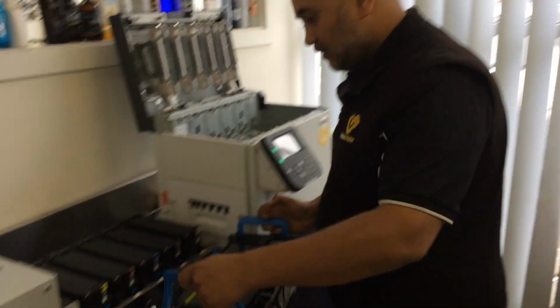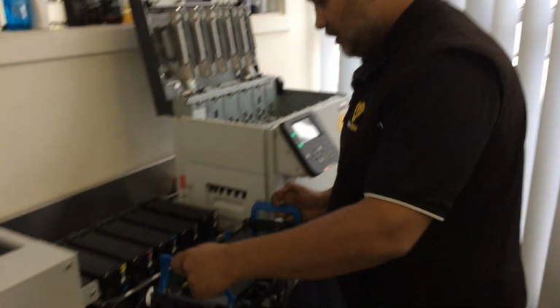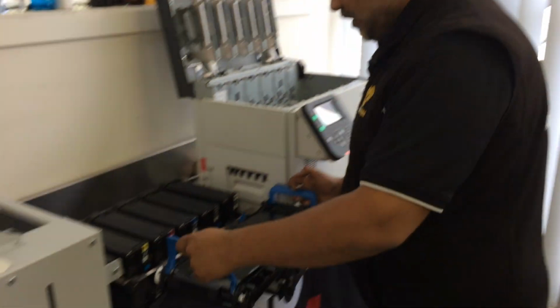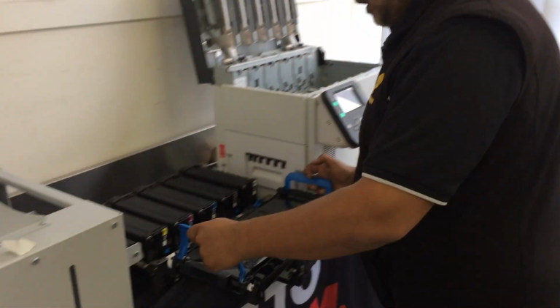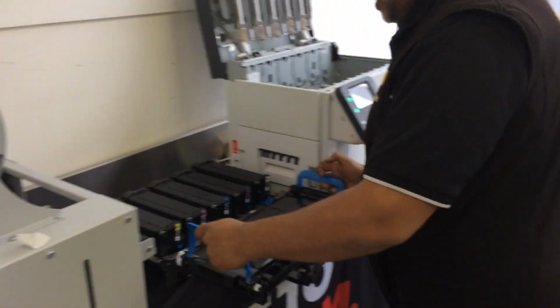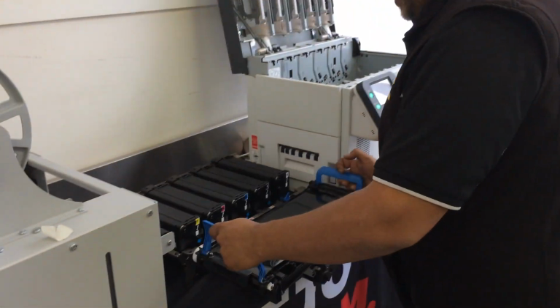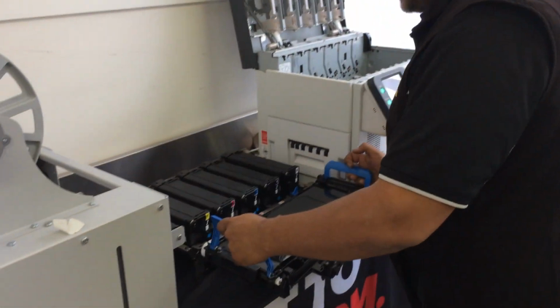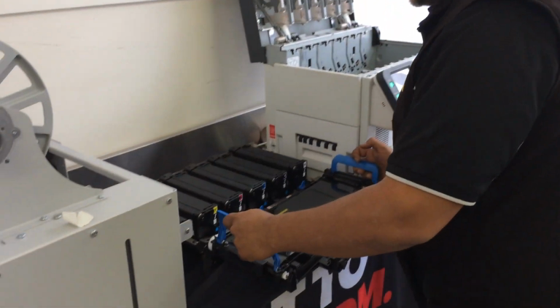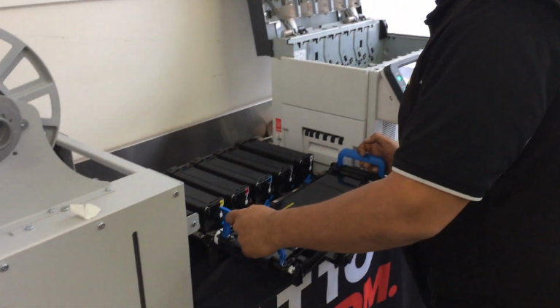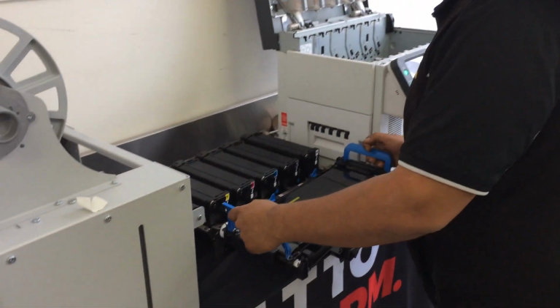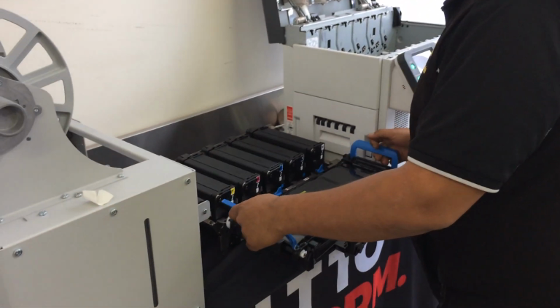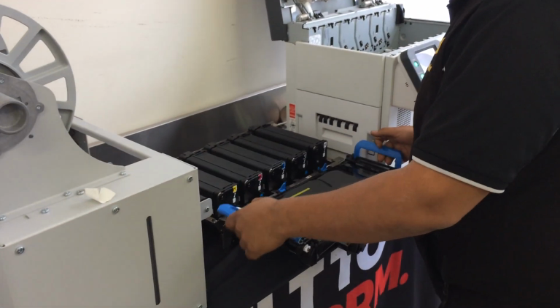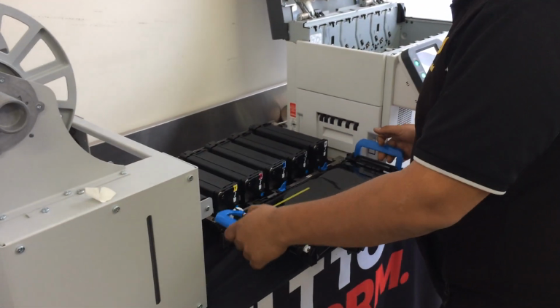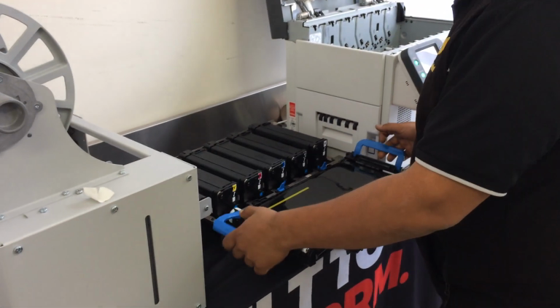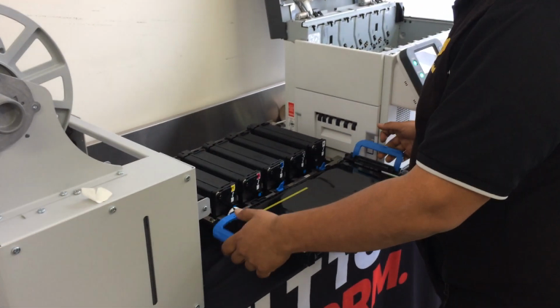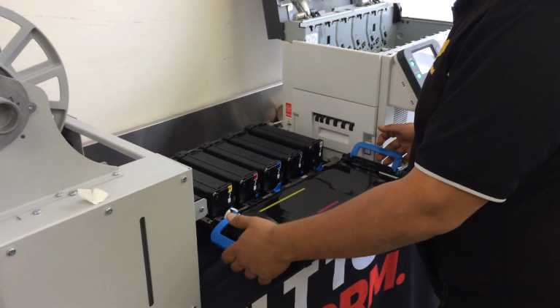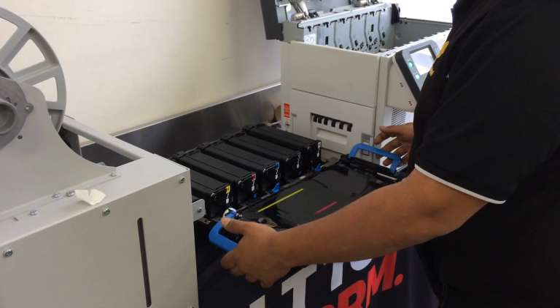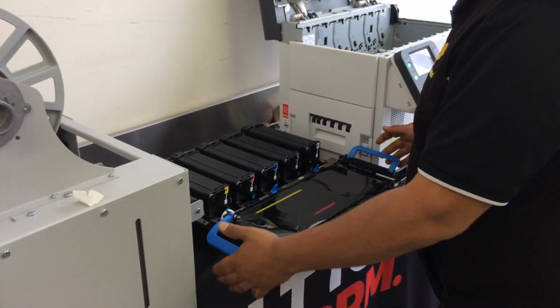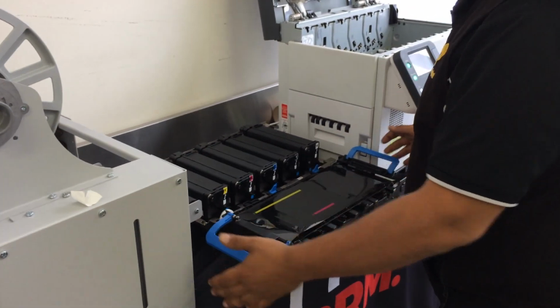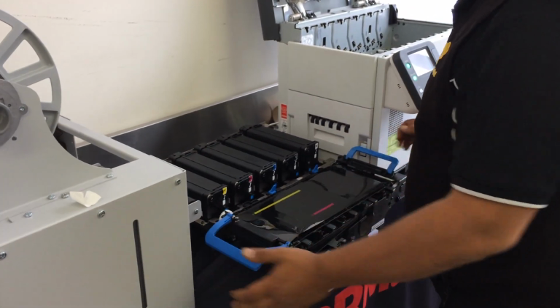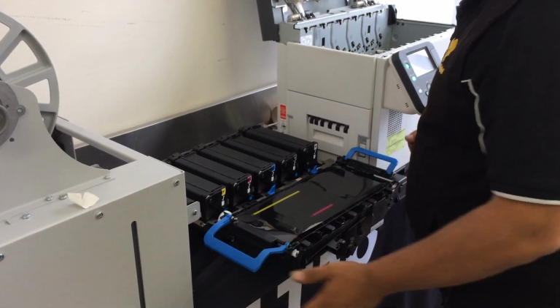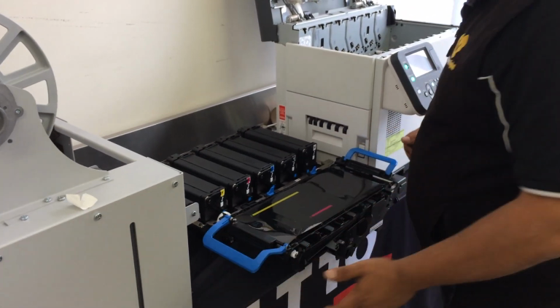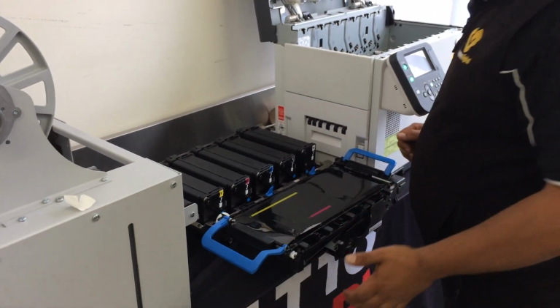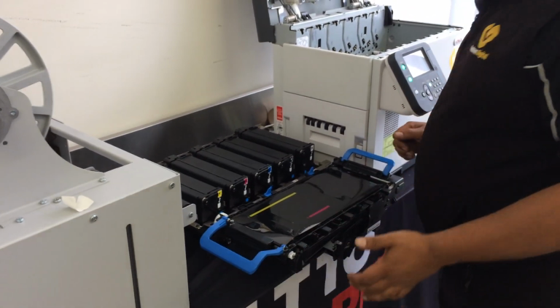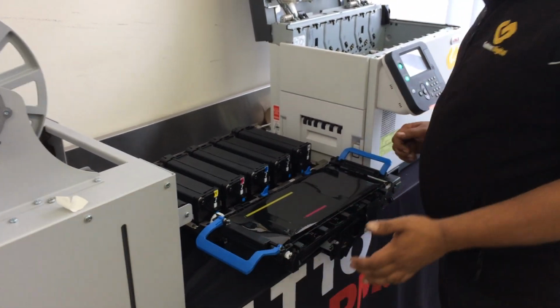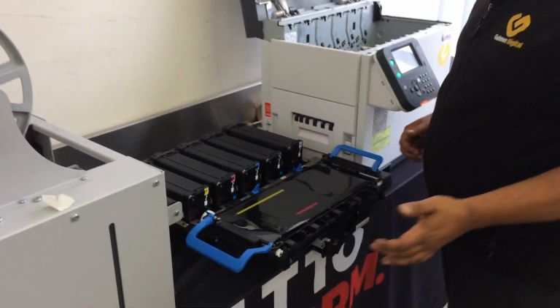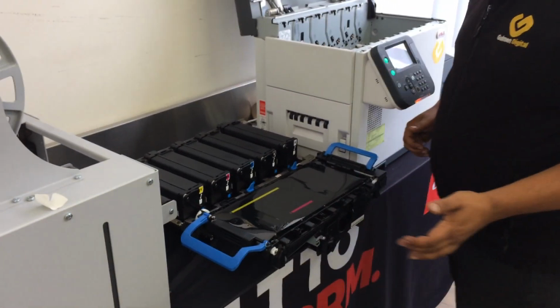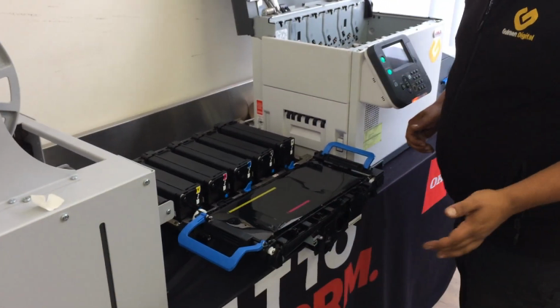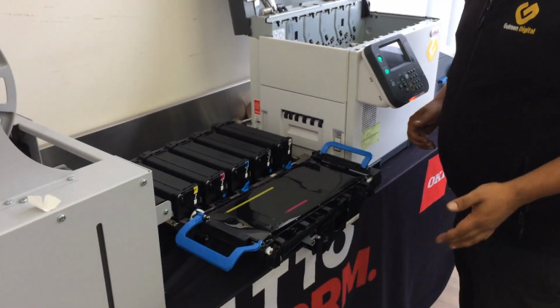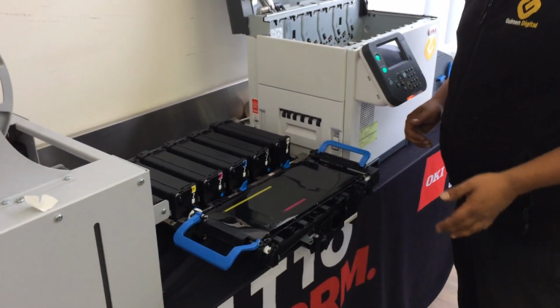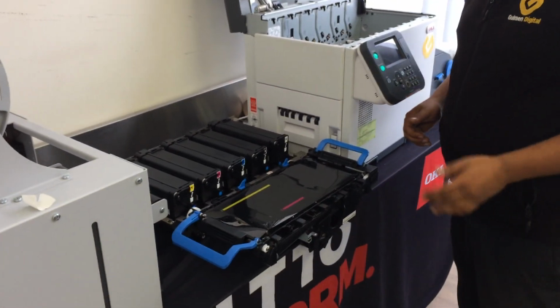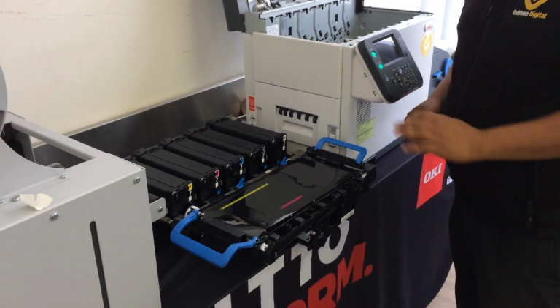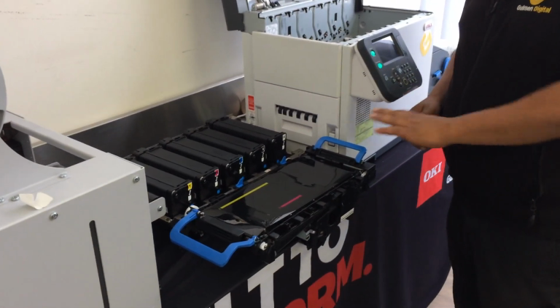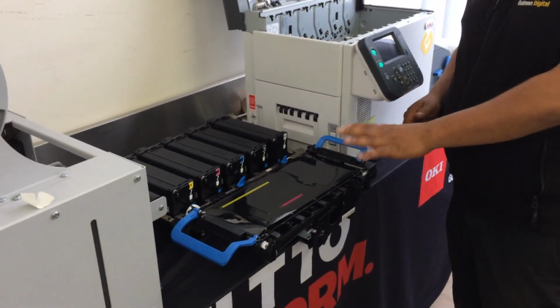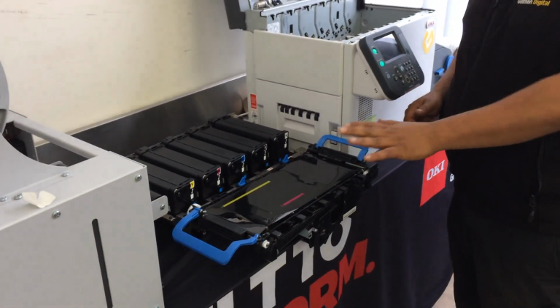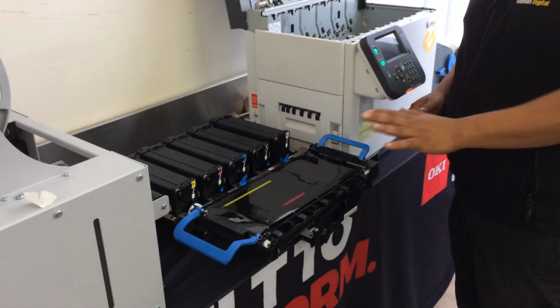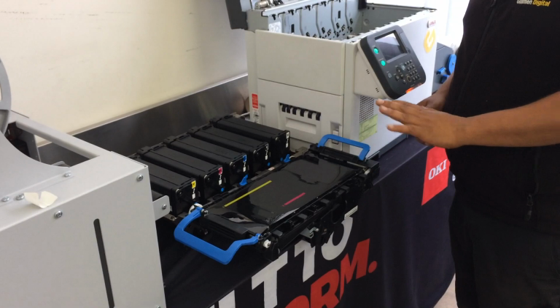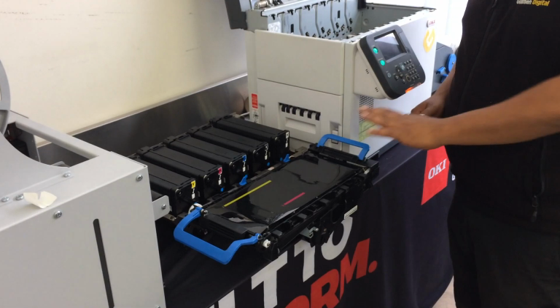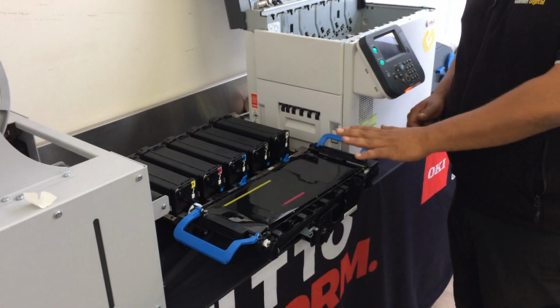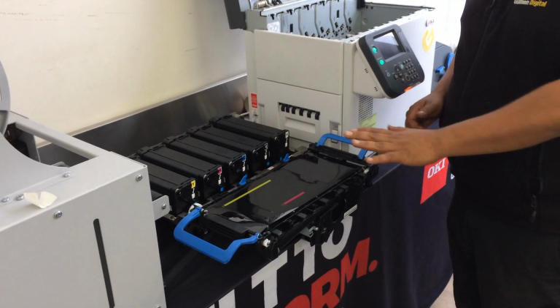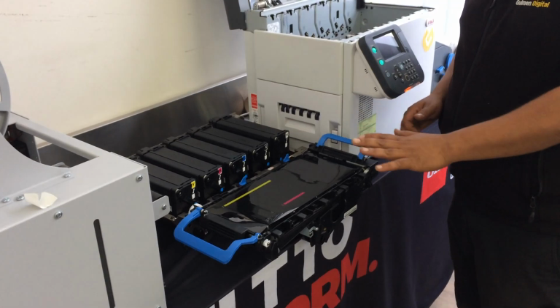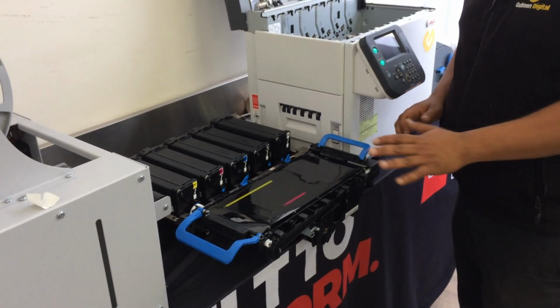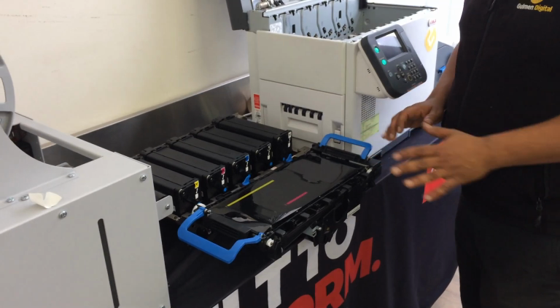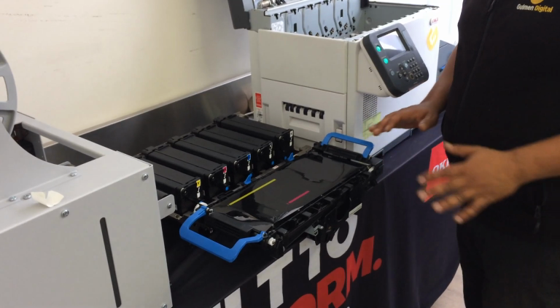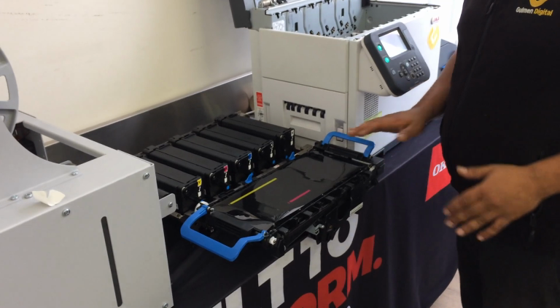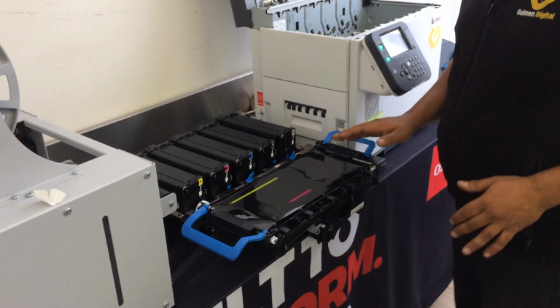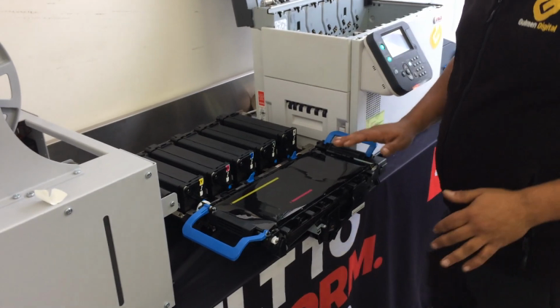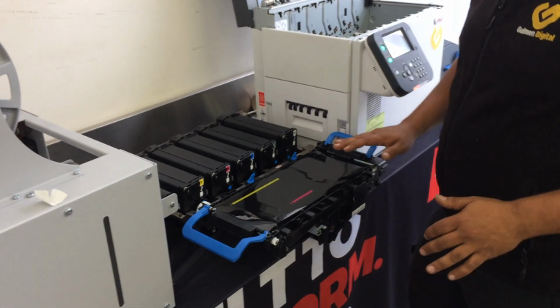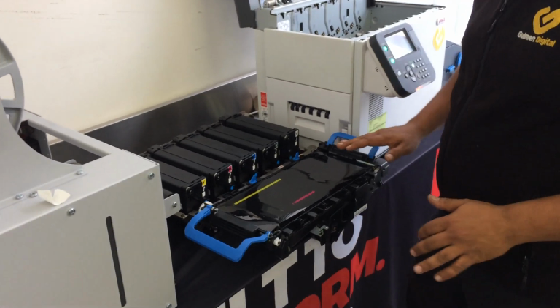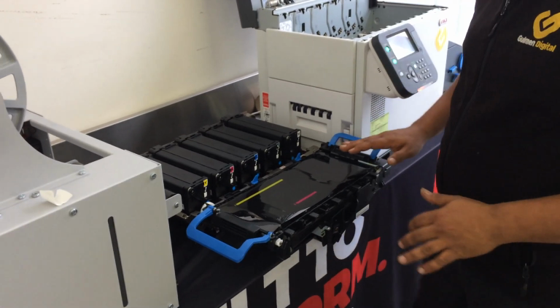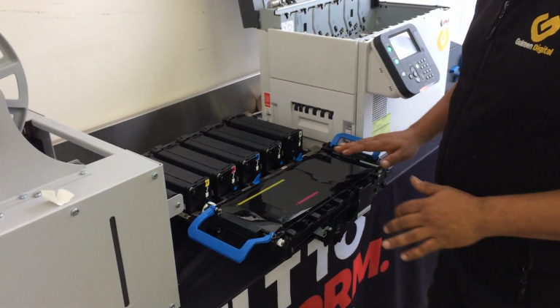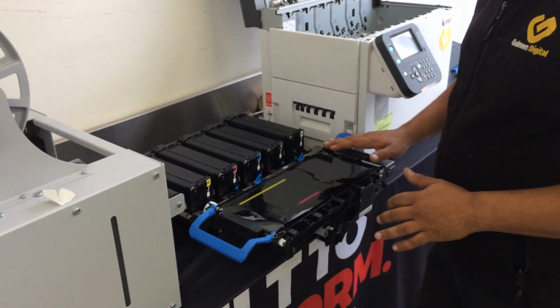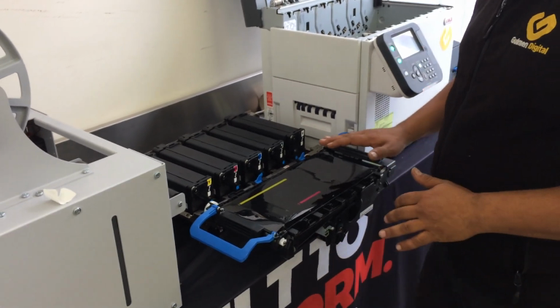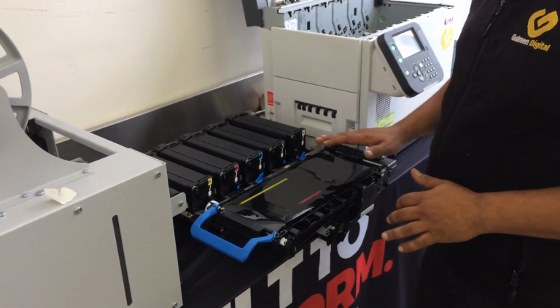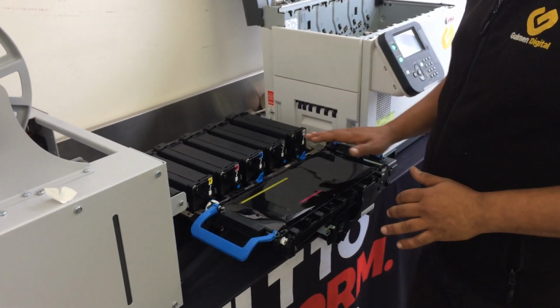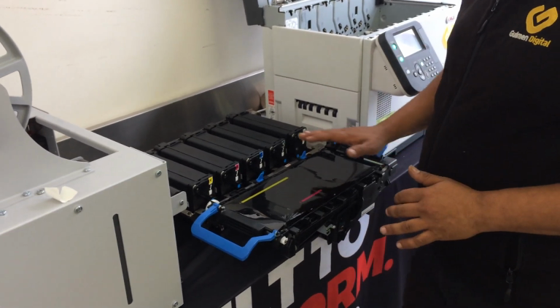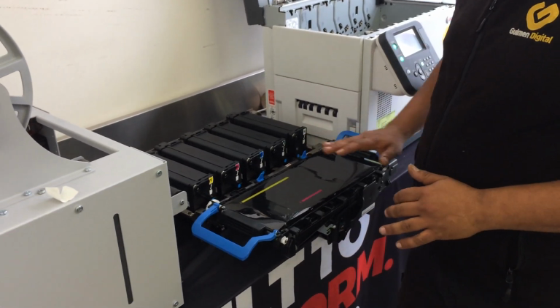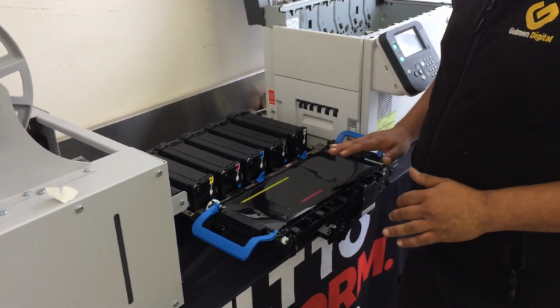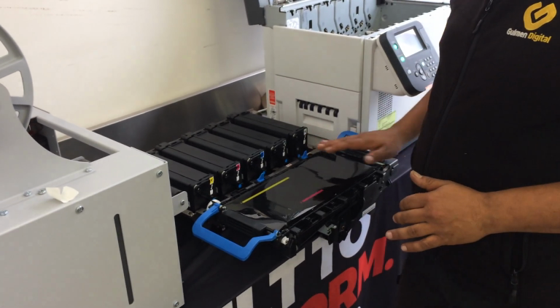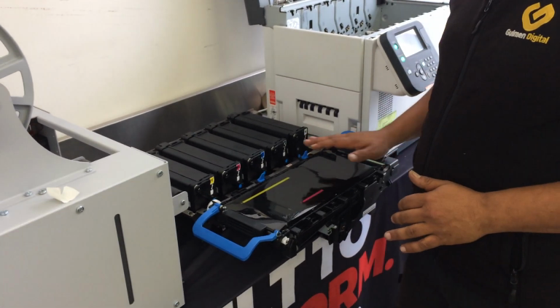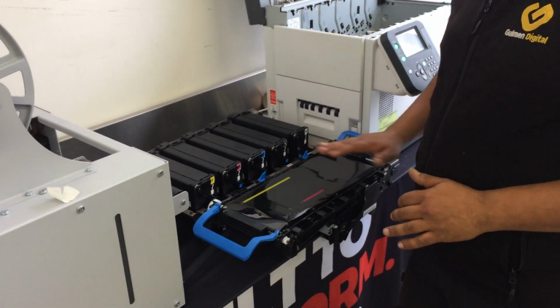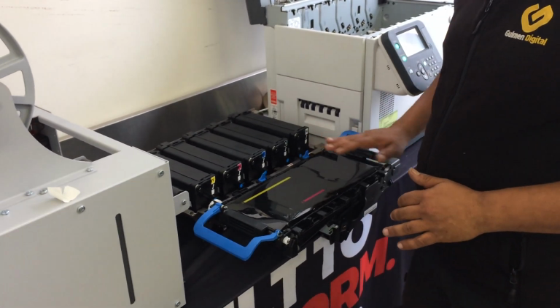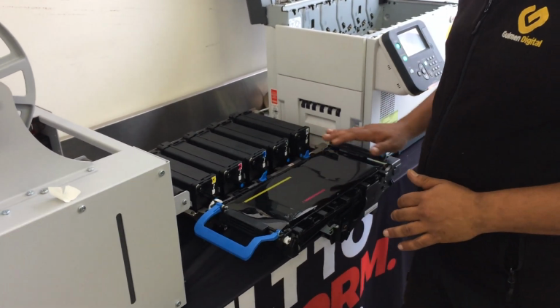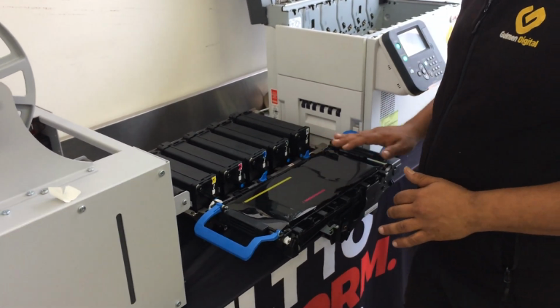So as you can see, we can sit that on the bench, clean it if we need to. You can do that with isopropyl alcohol.